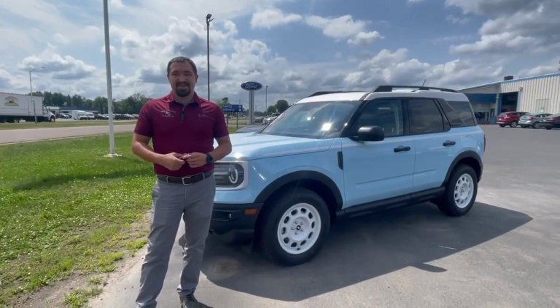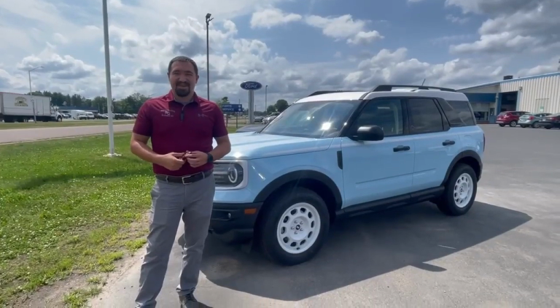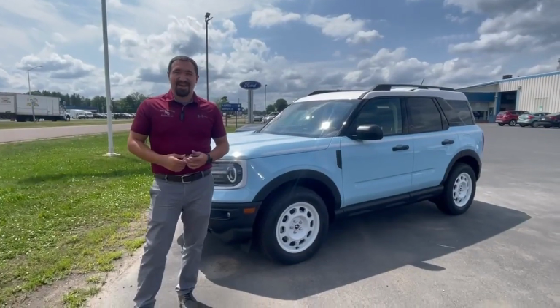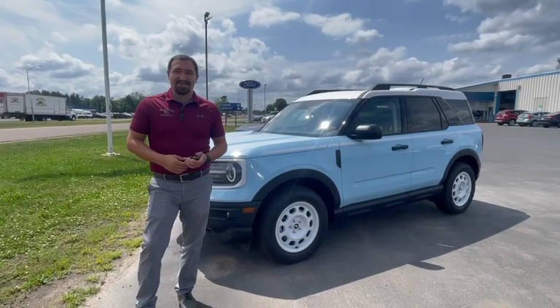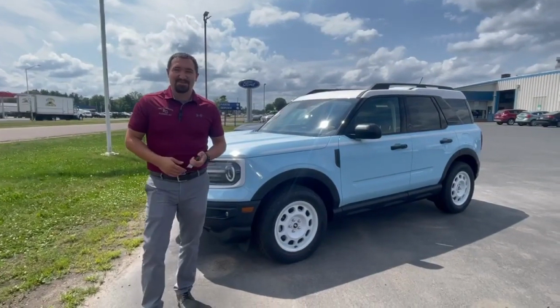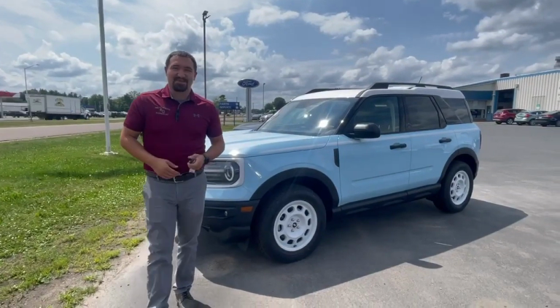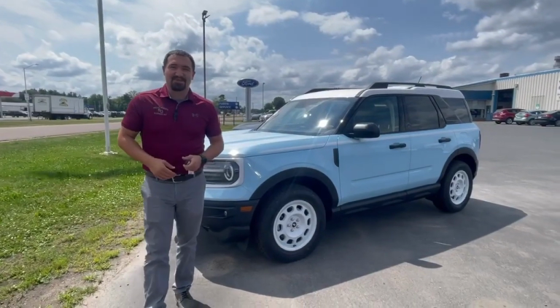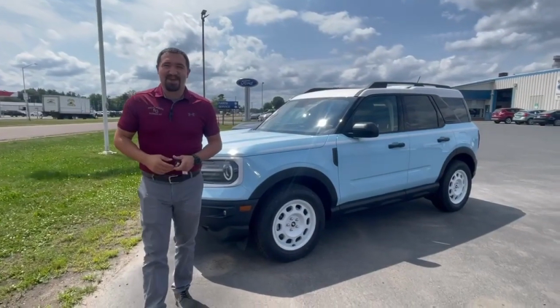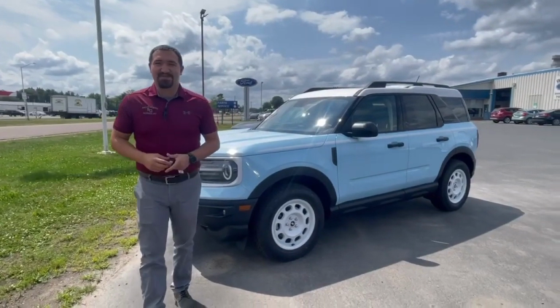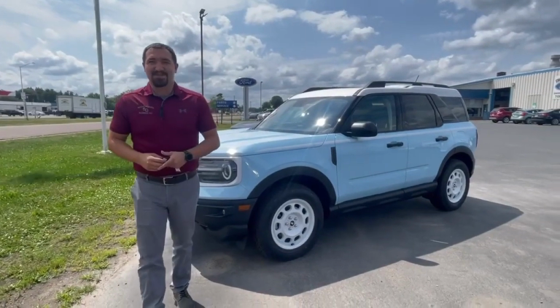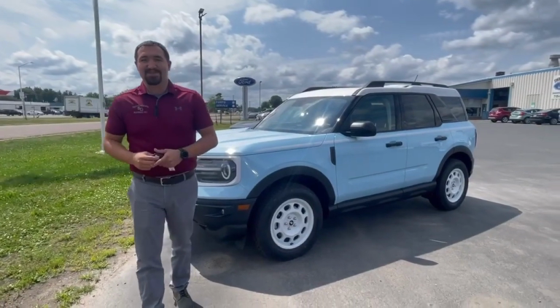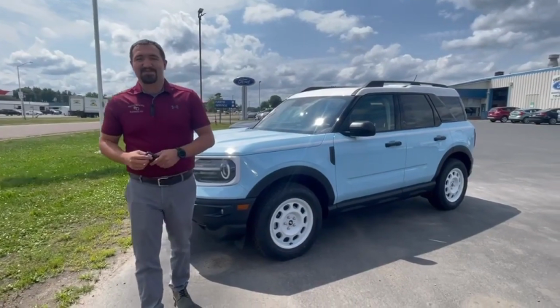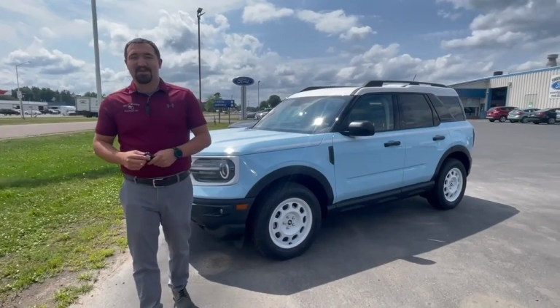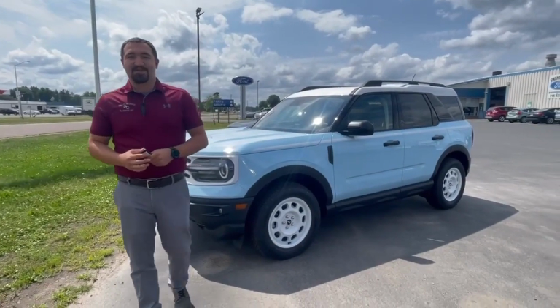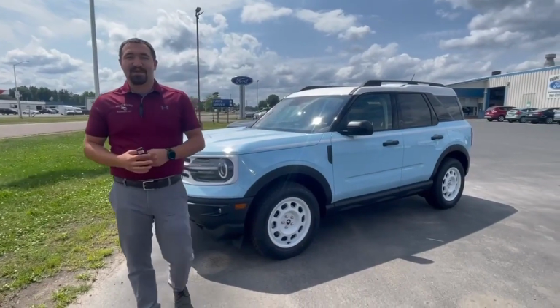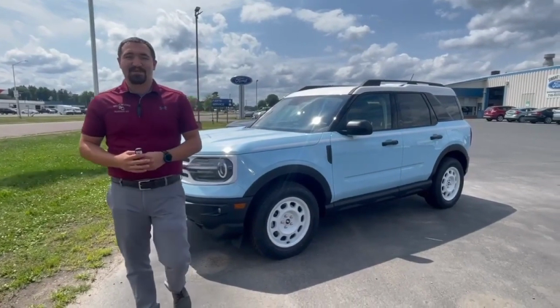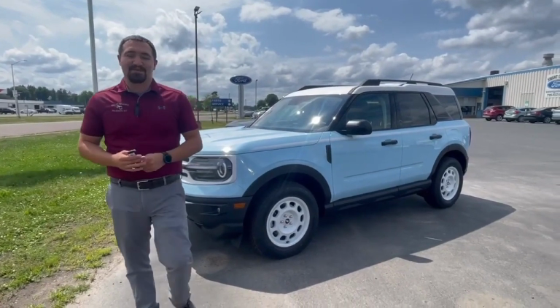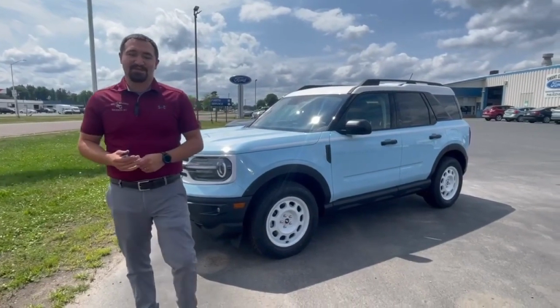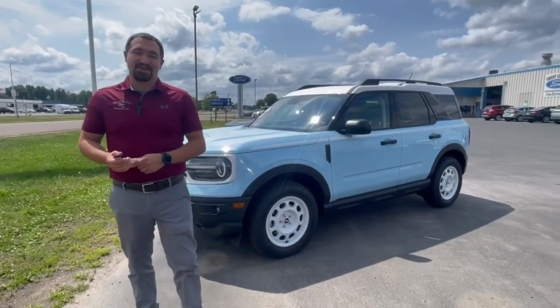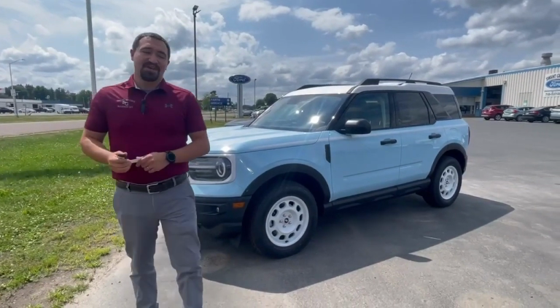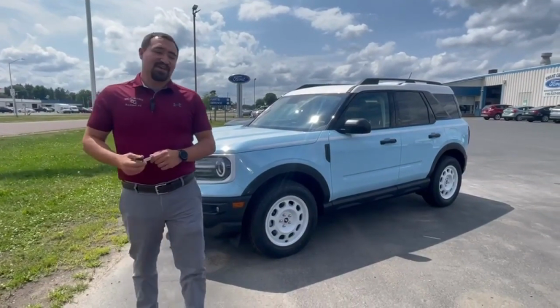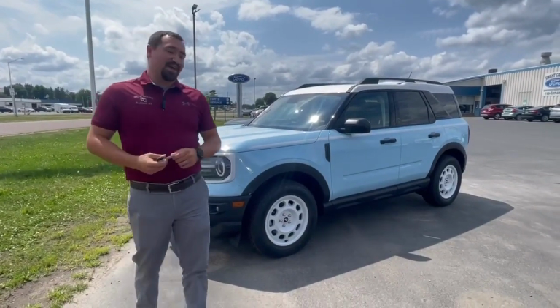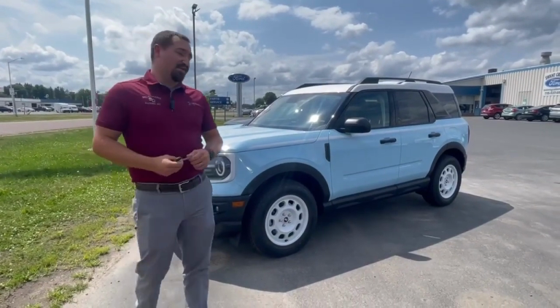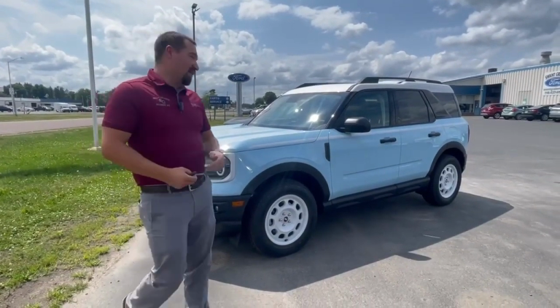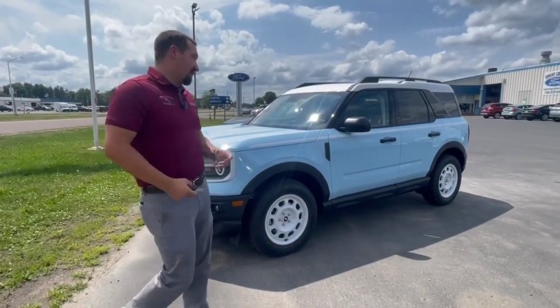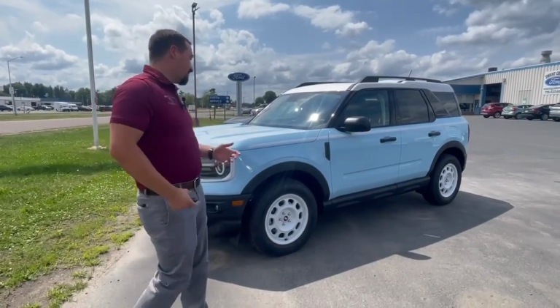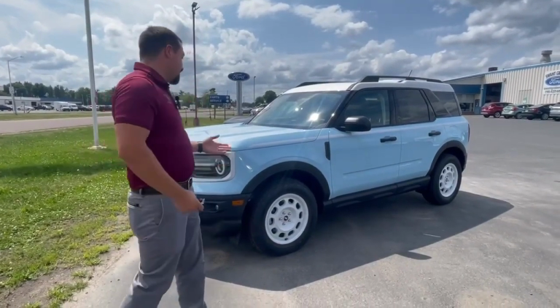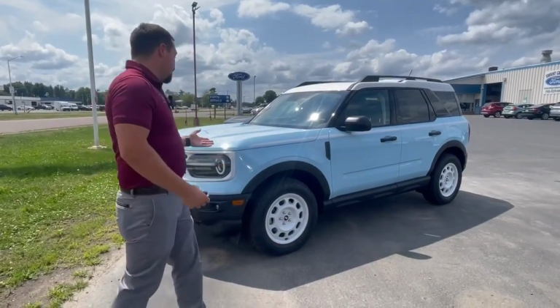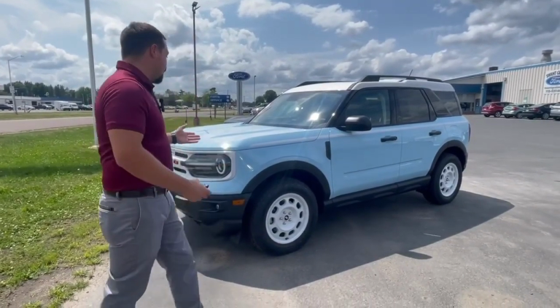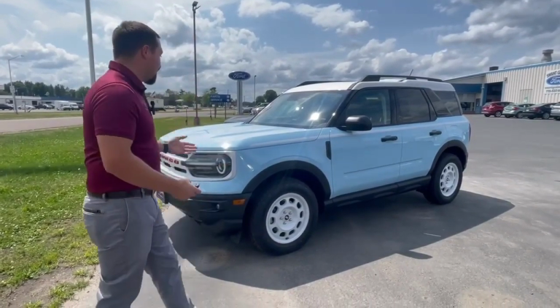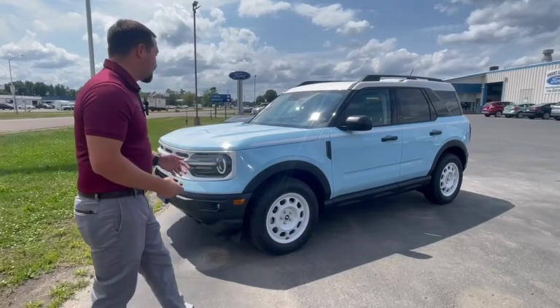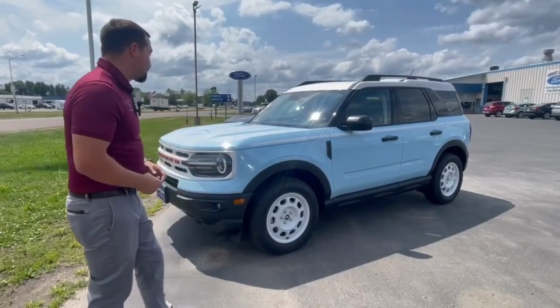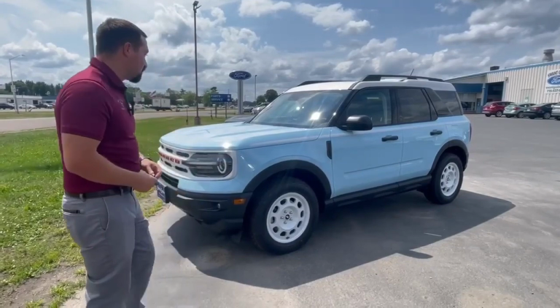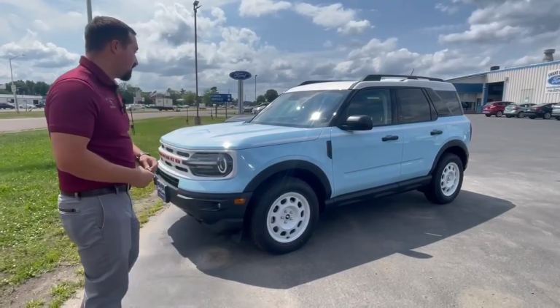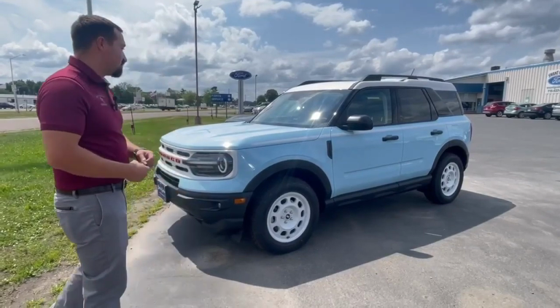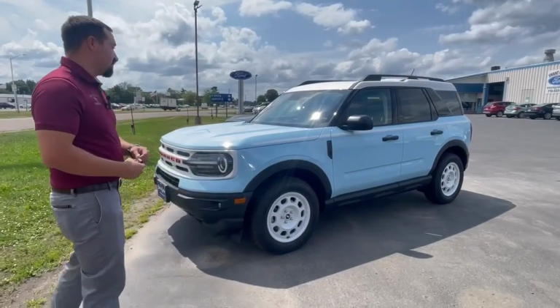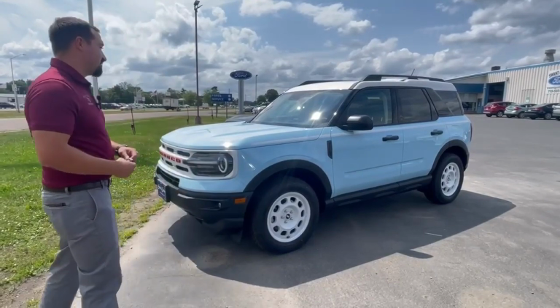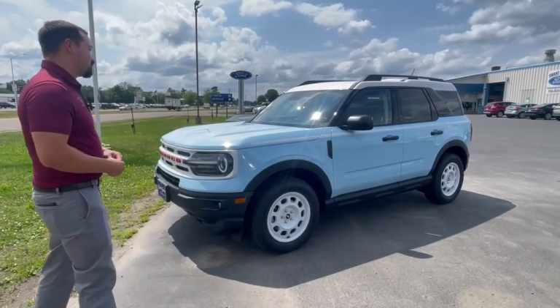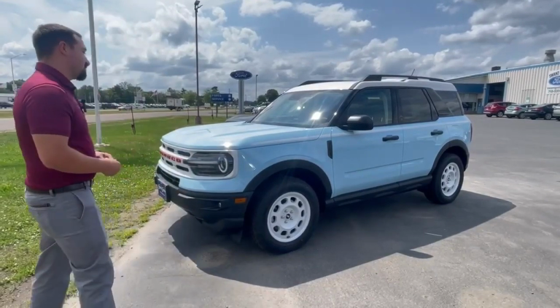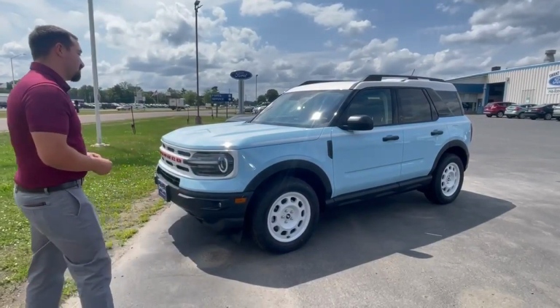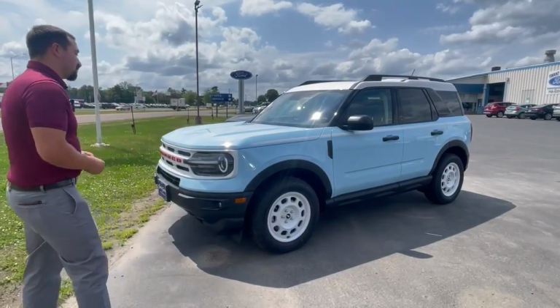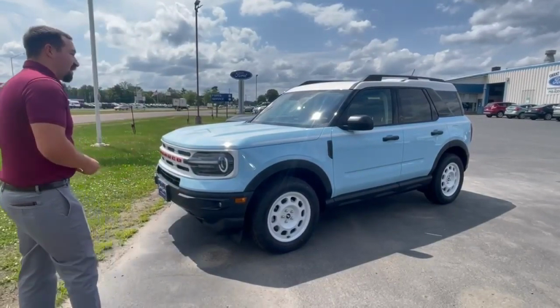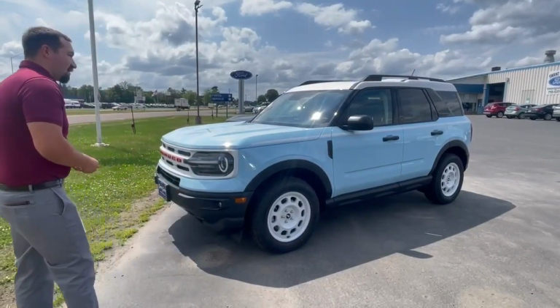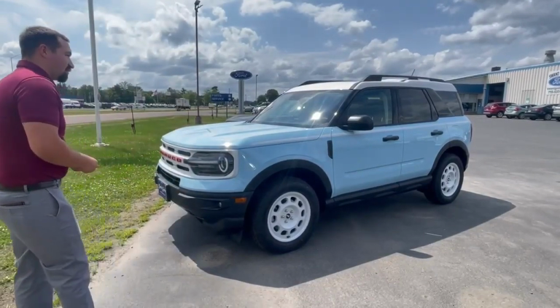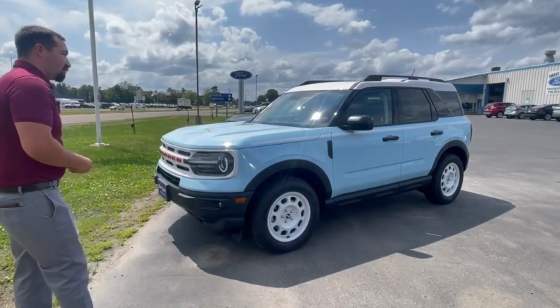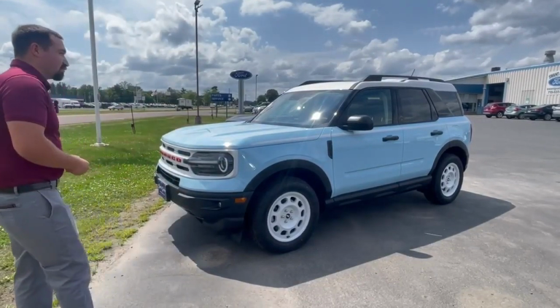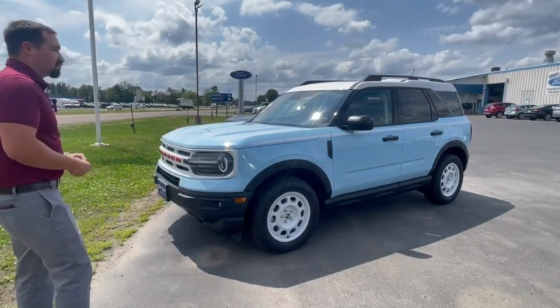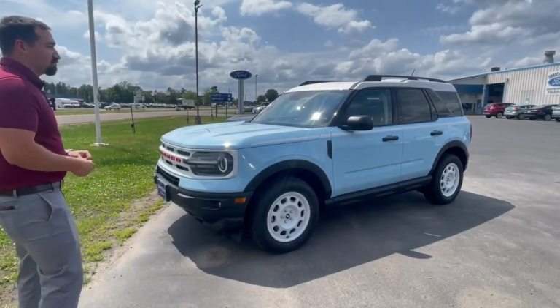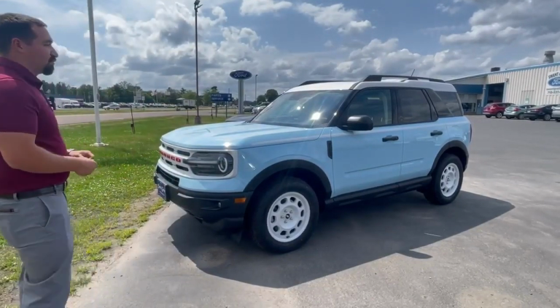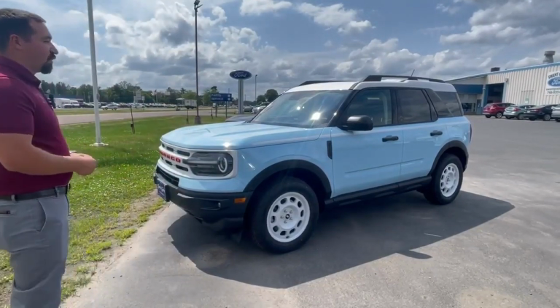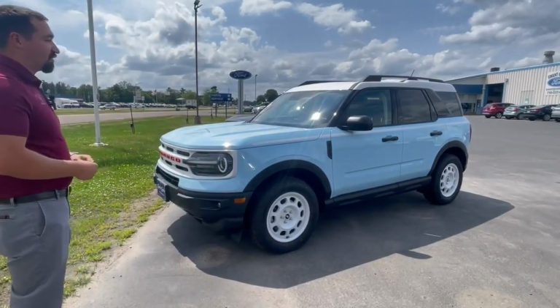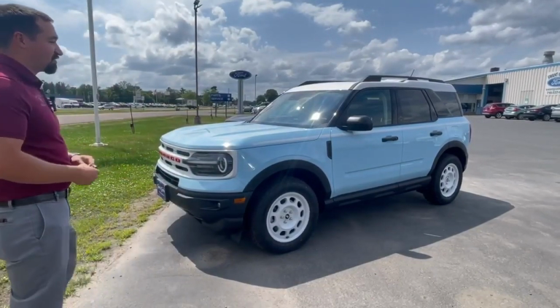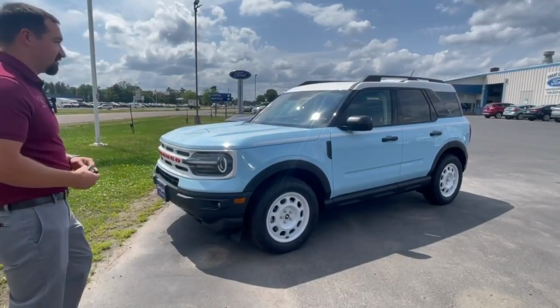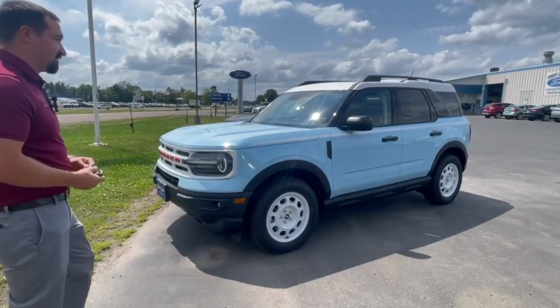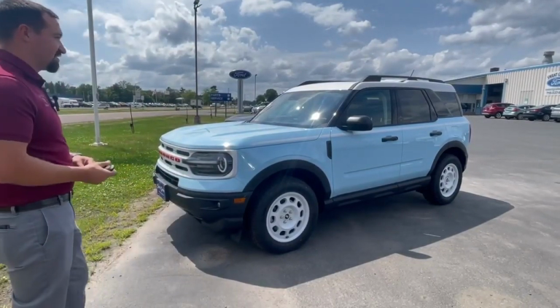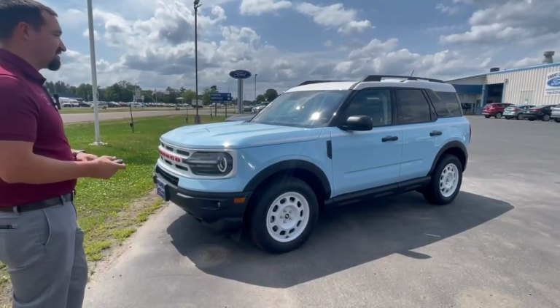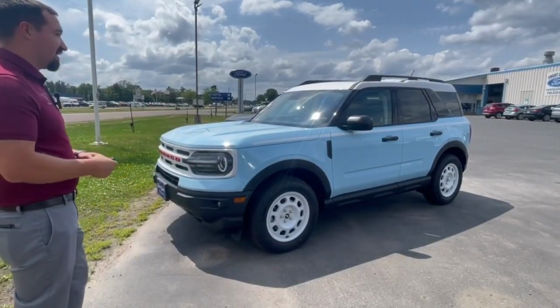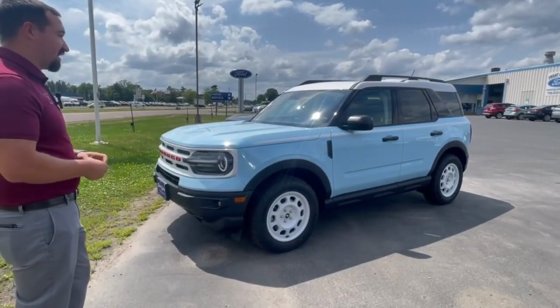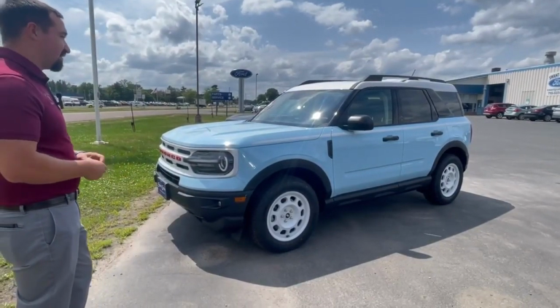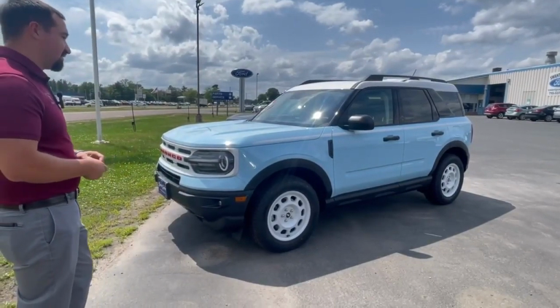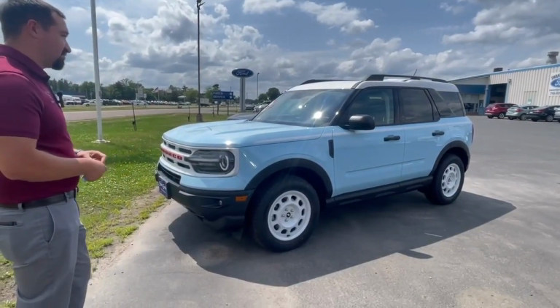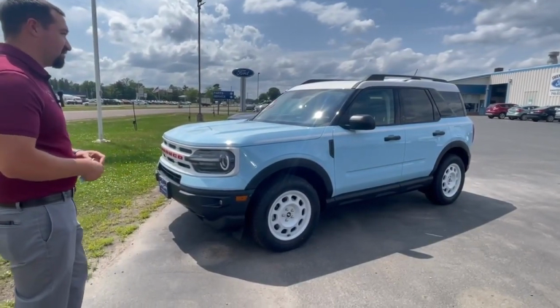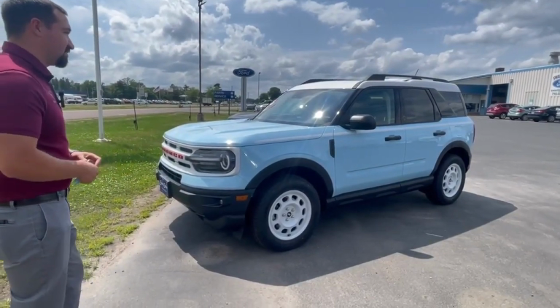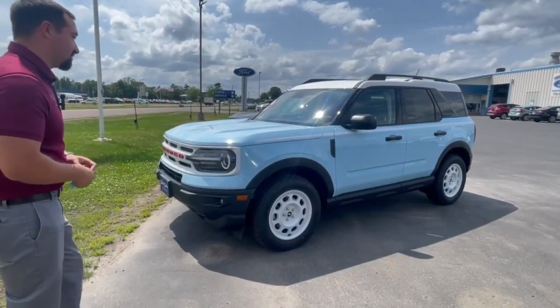Hey everyone, it's John over here at Swank Graver Motors. Right here we're going to have the 2023 Bronco Sport. This is the Heritage Edition.